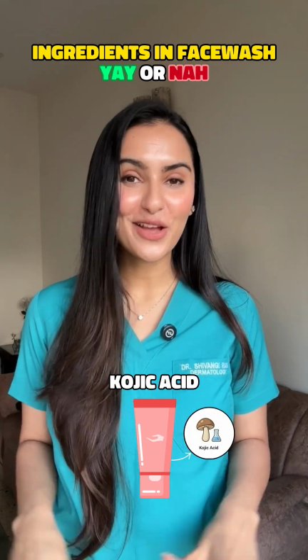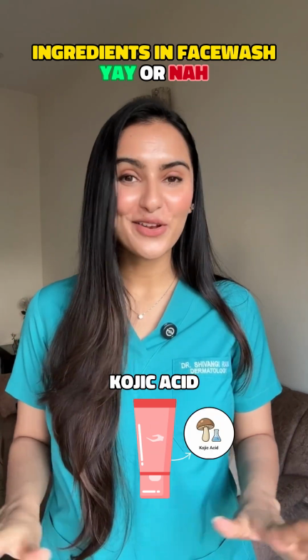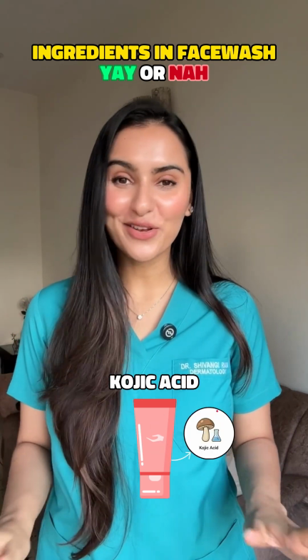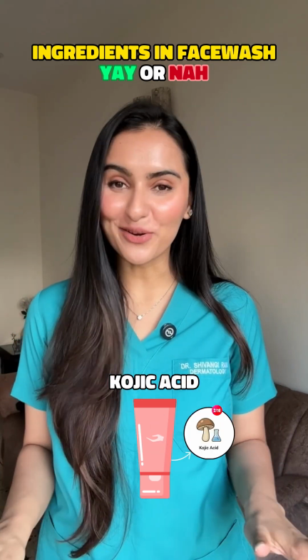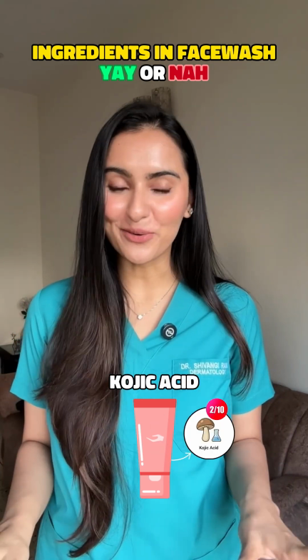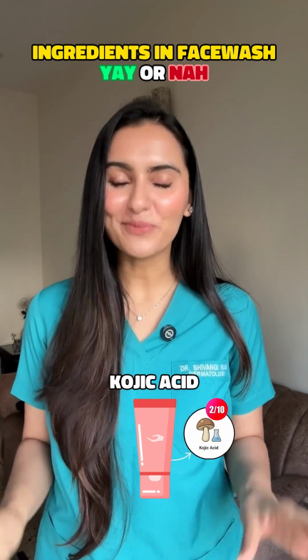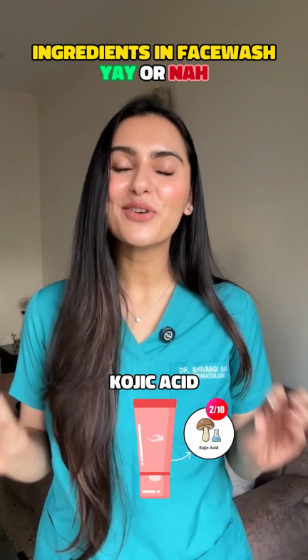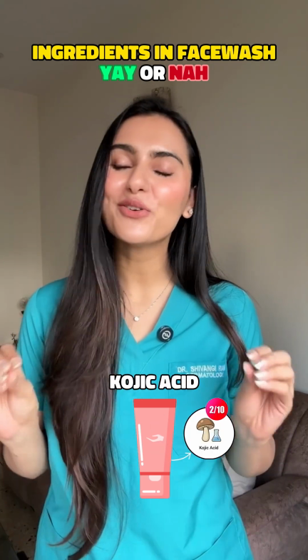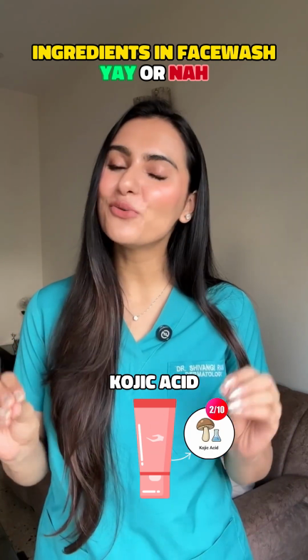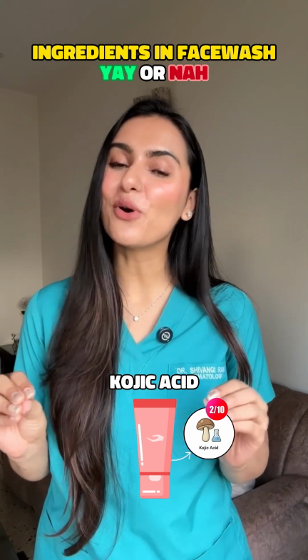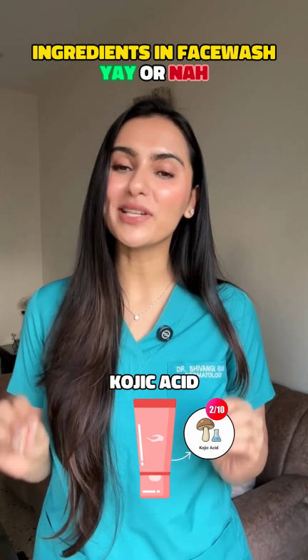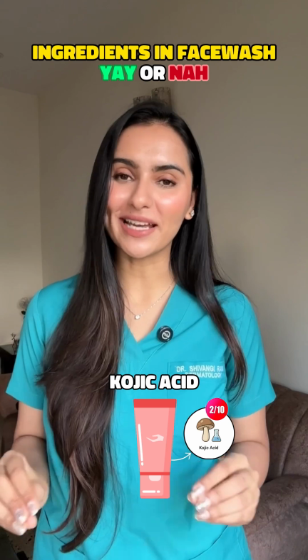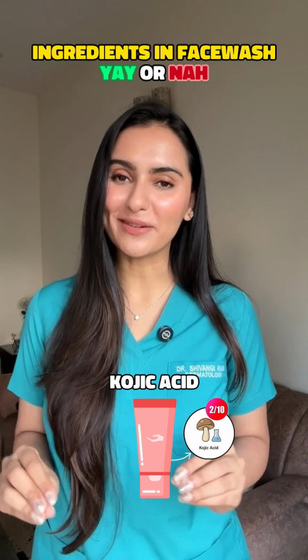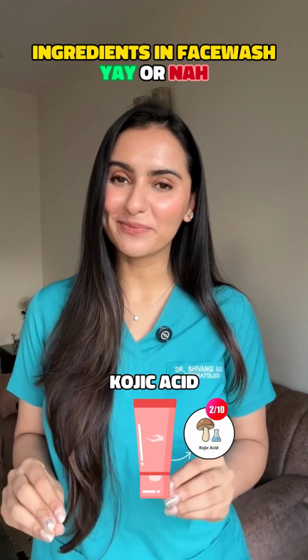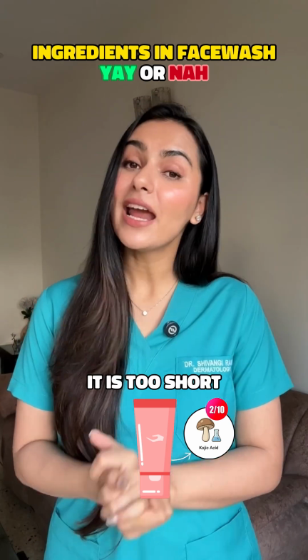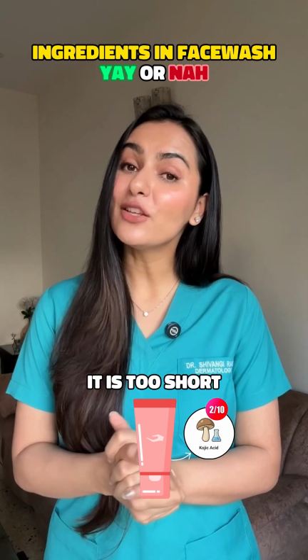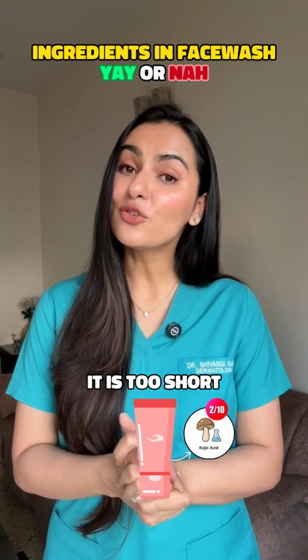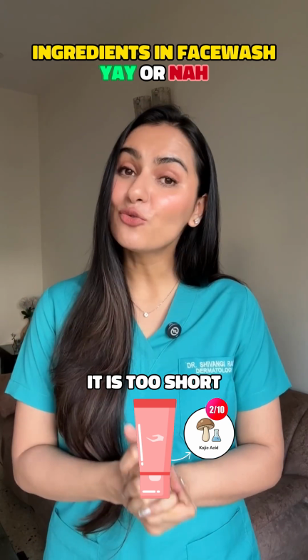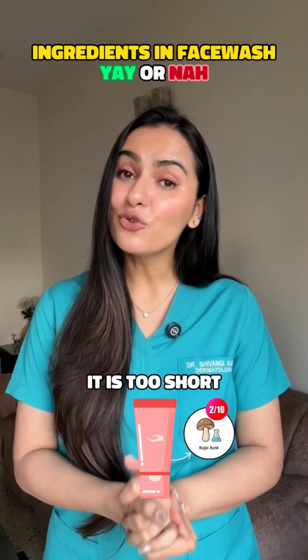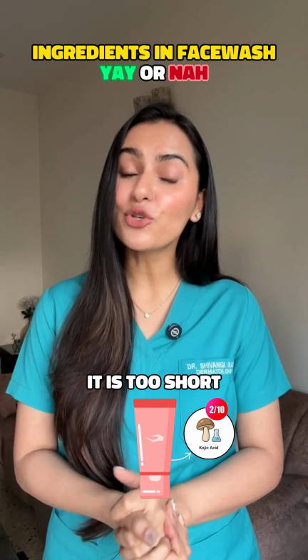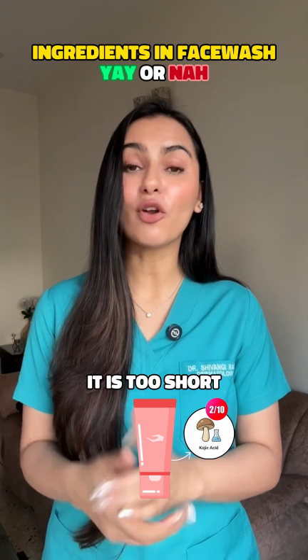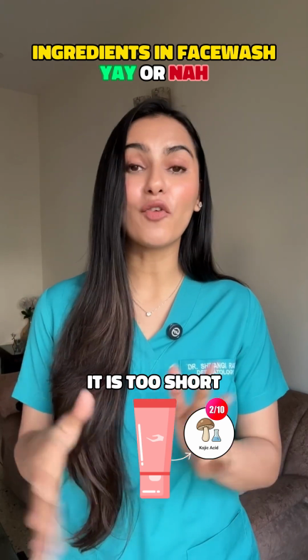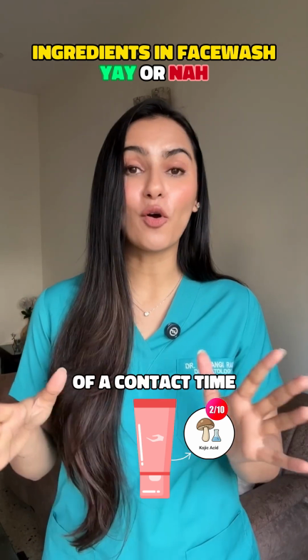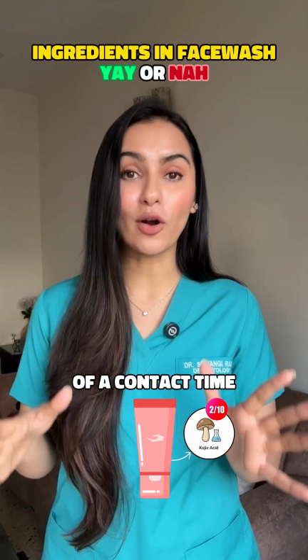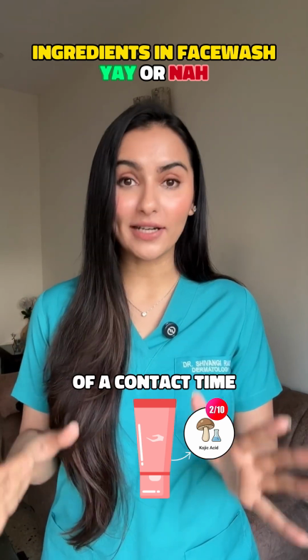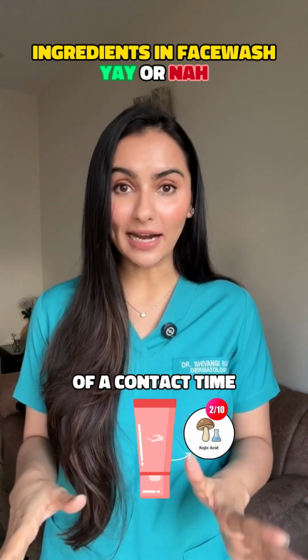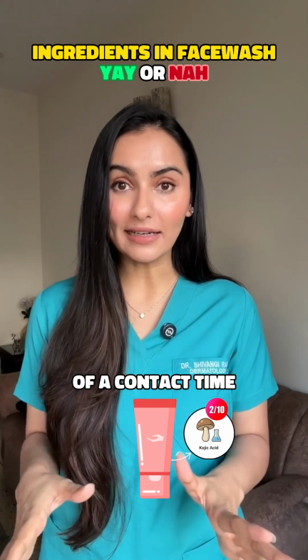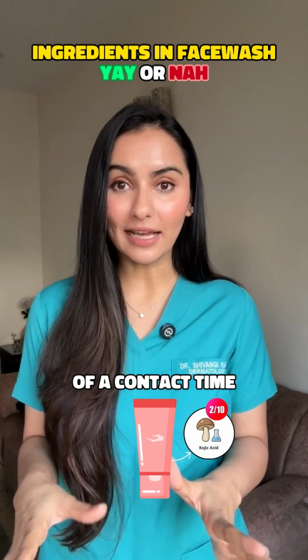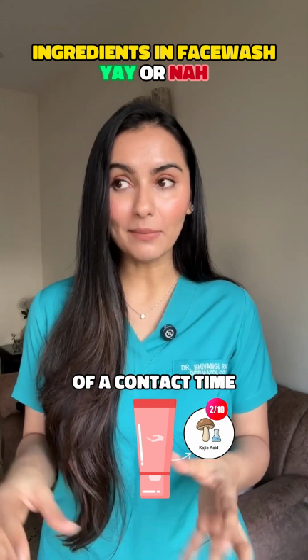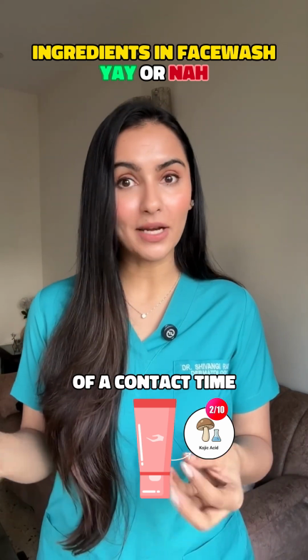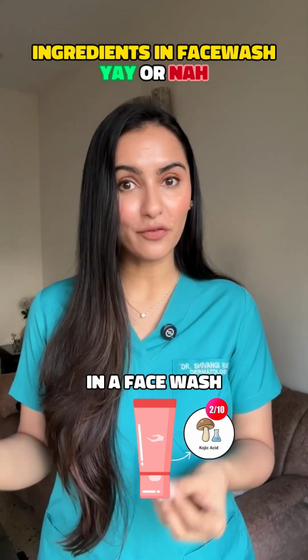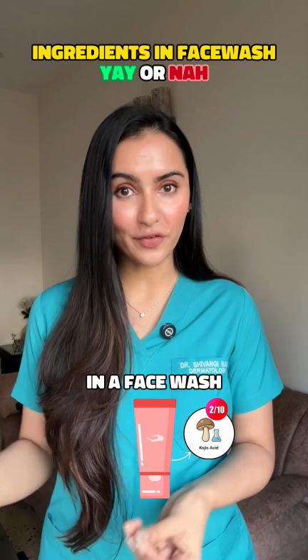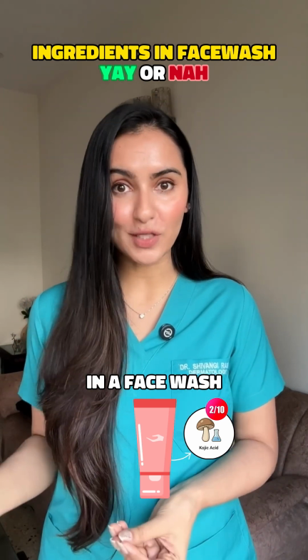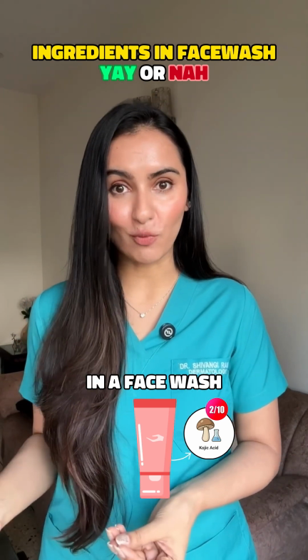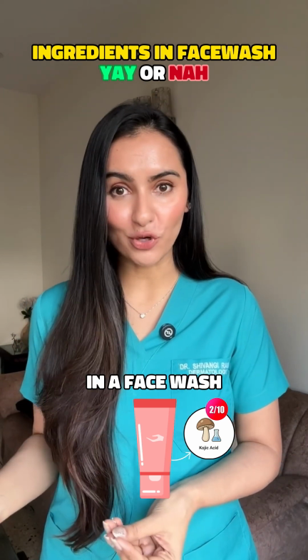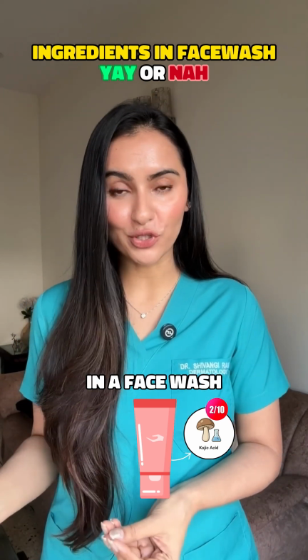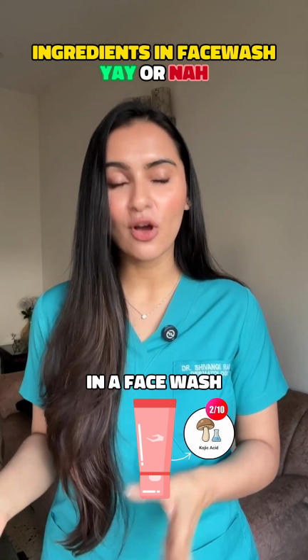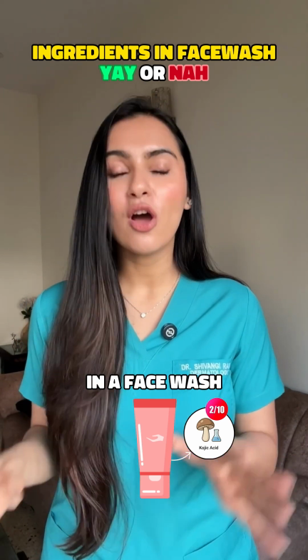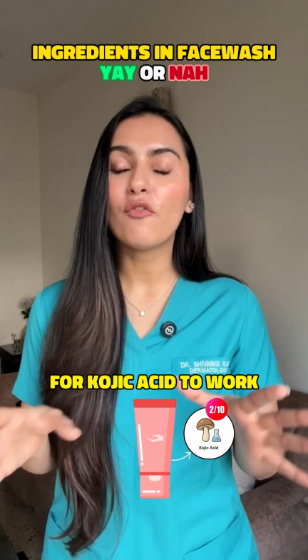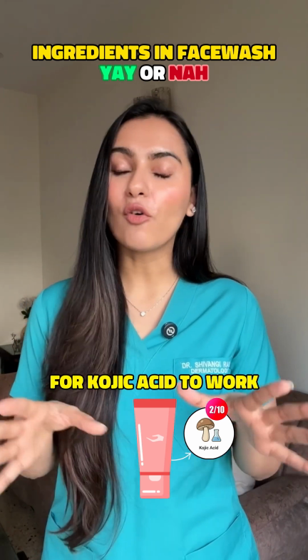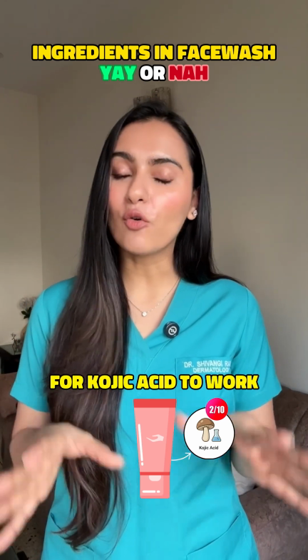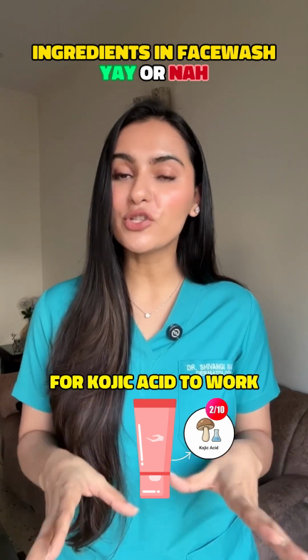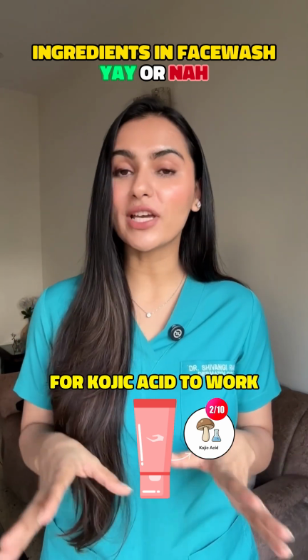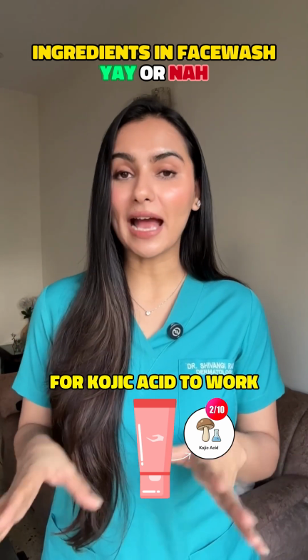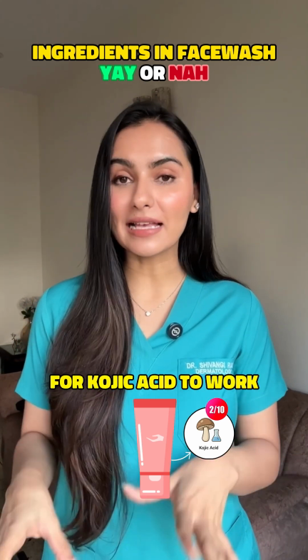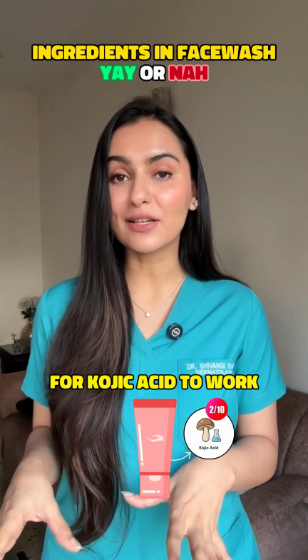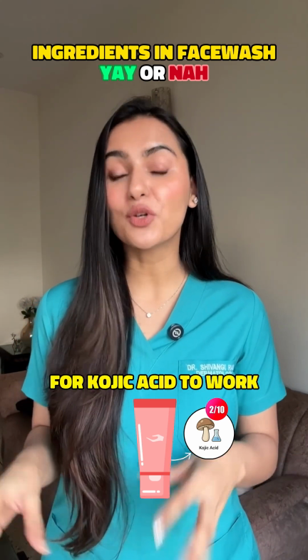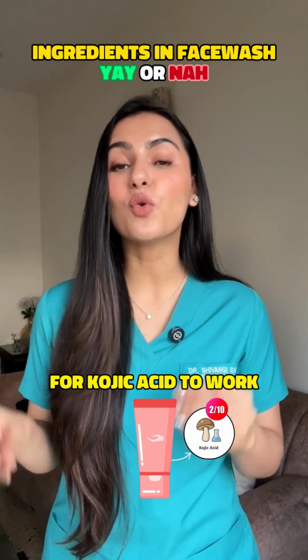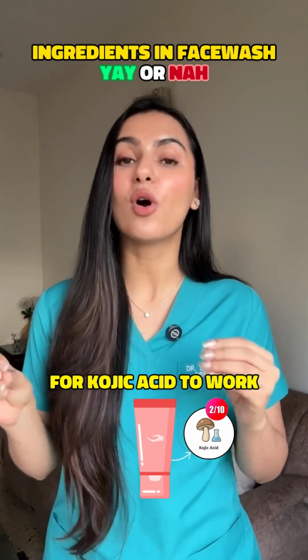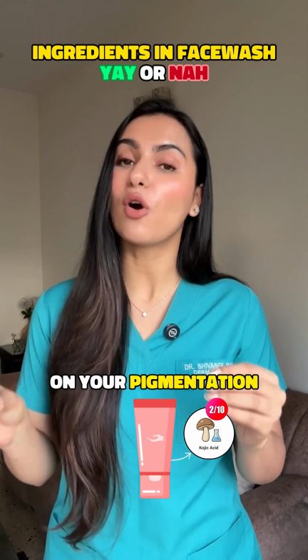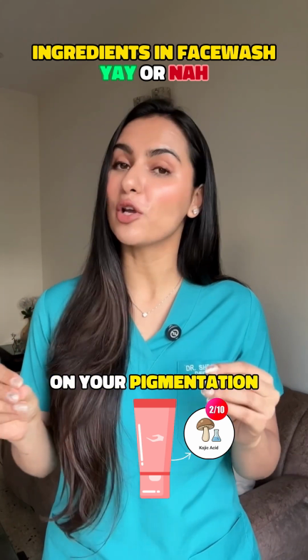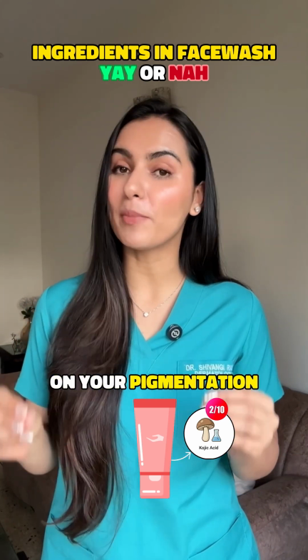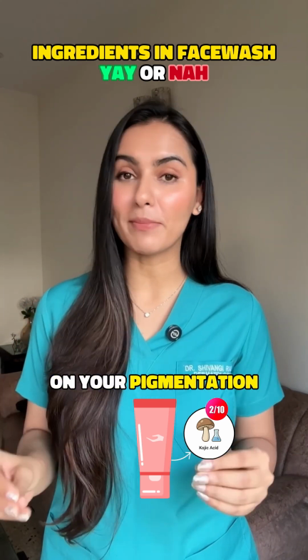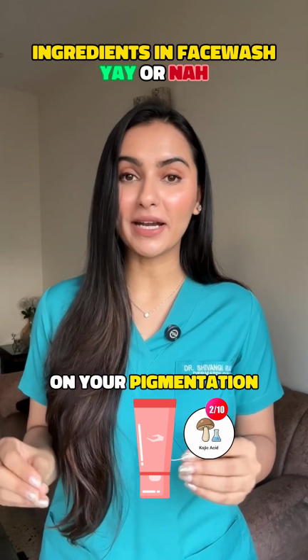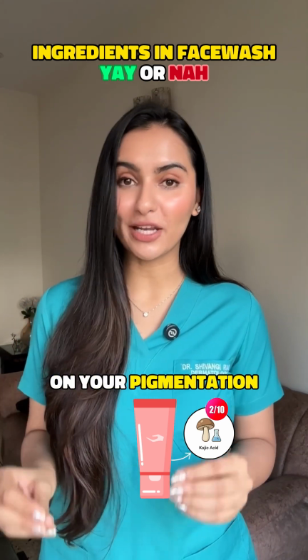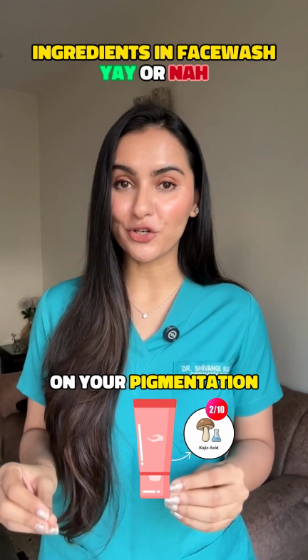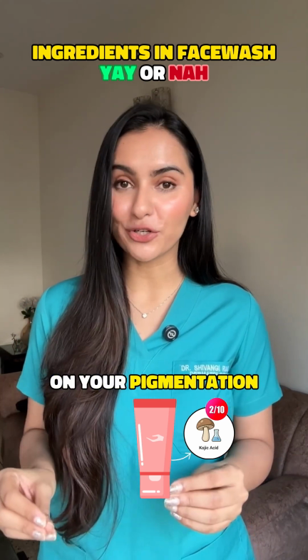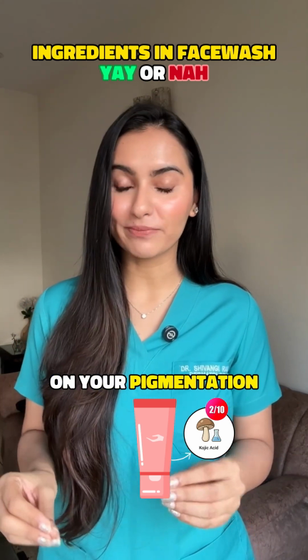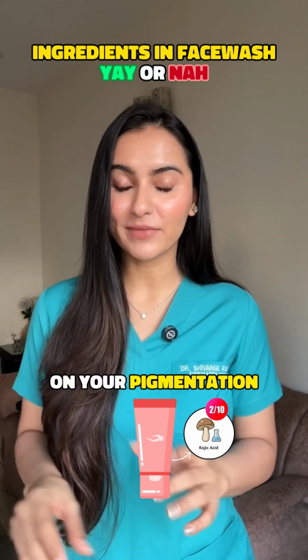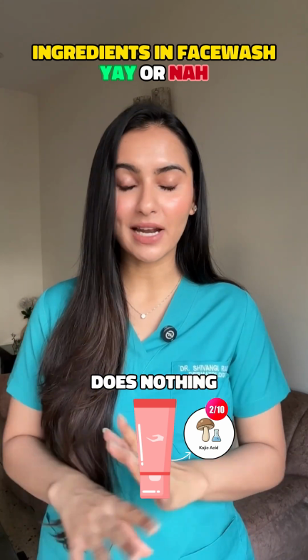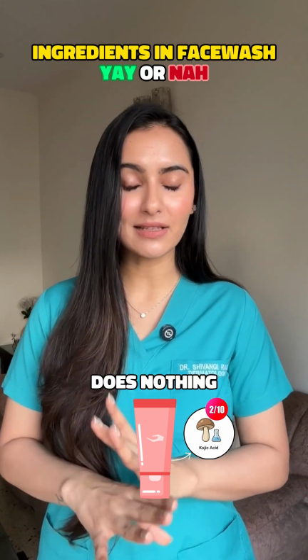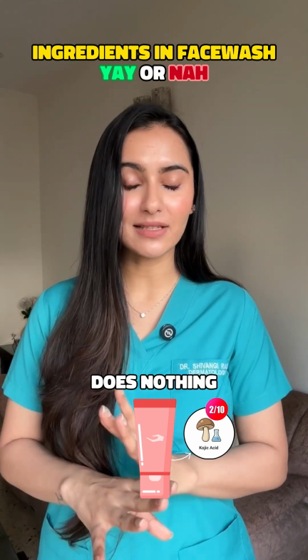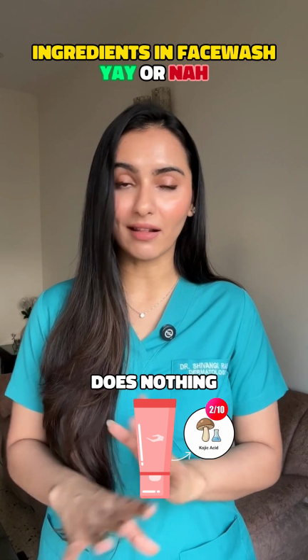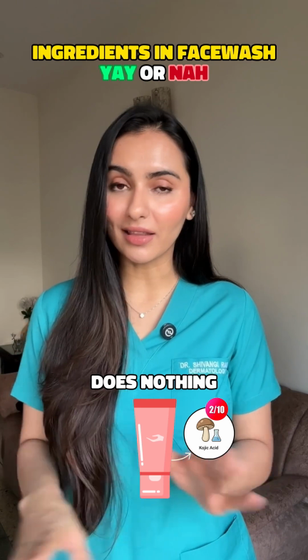No, 2 on 10. It is too short of a contact time in a face wash for kojic acid to work on your pigmentation. Does nothing.